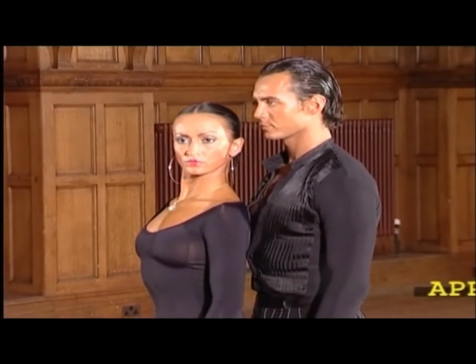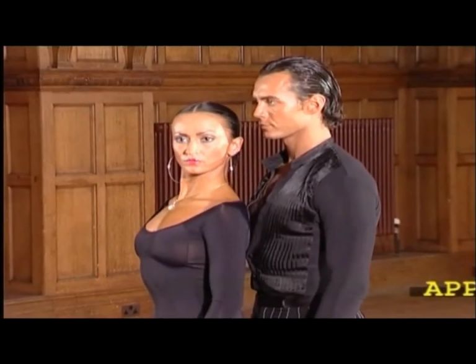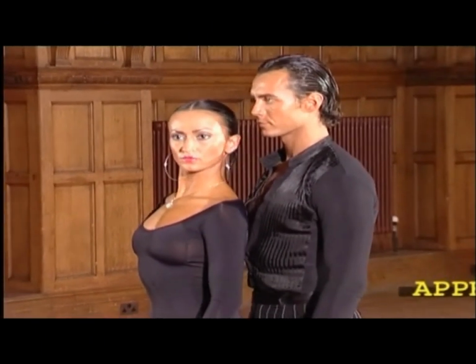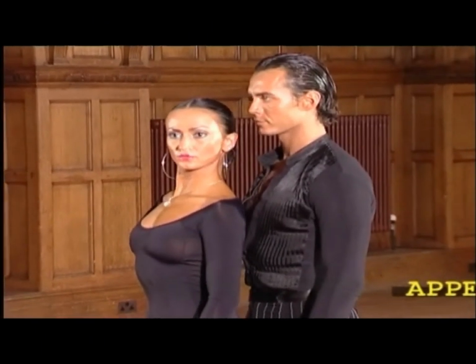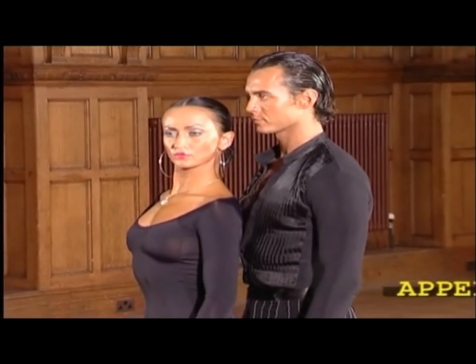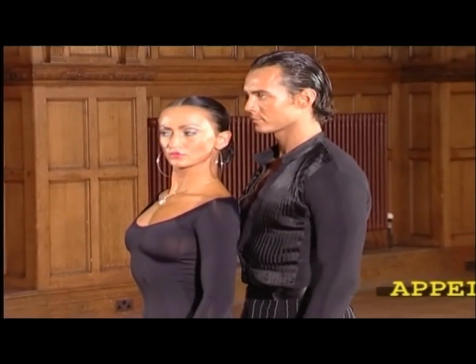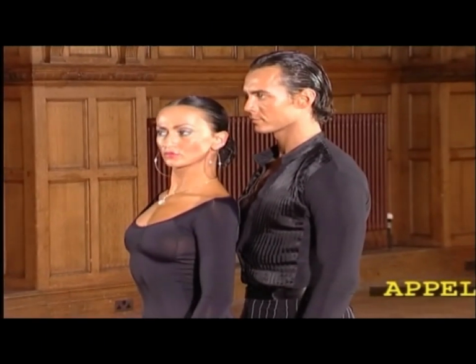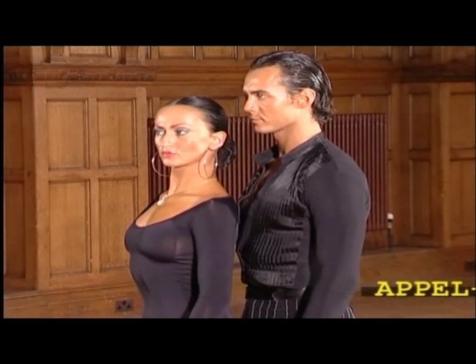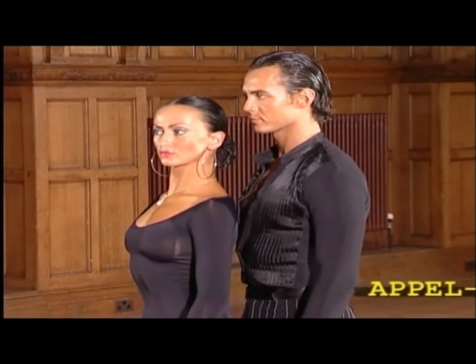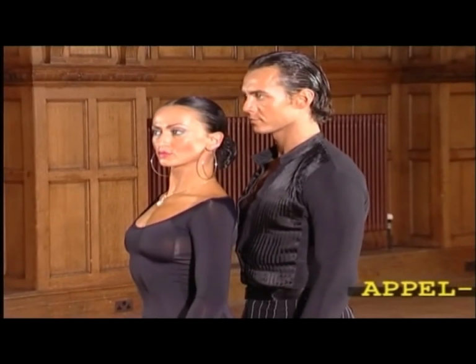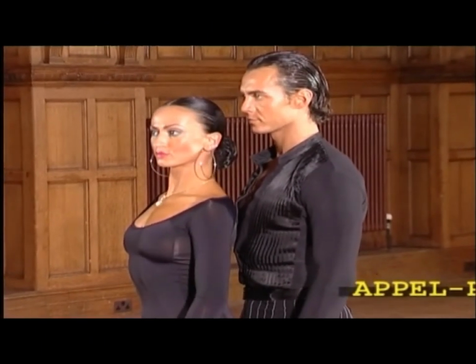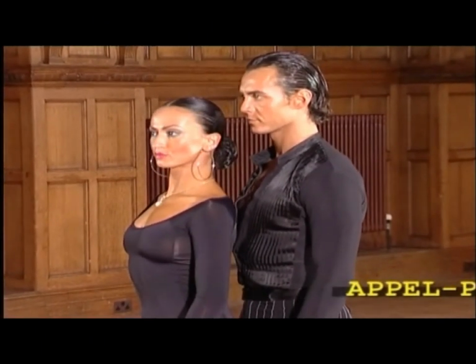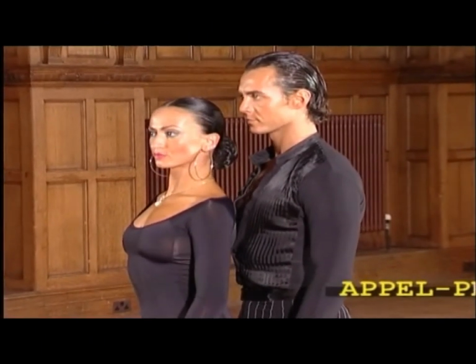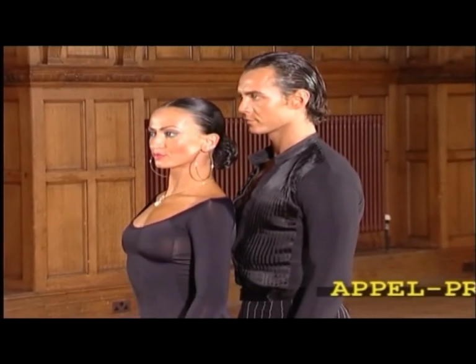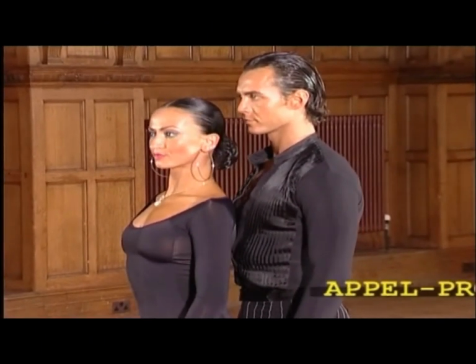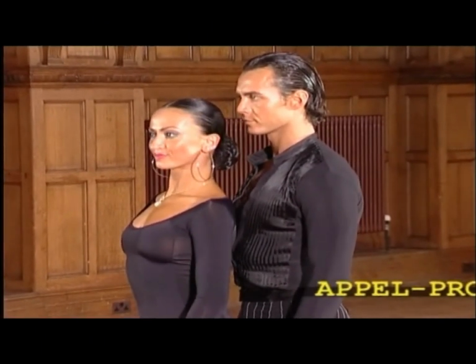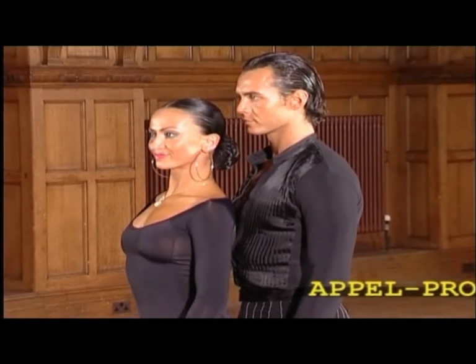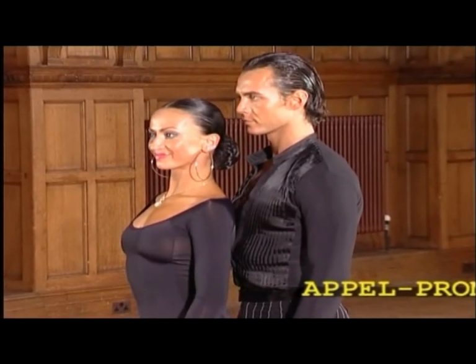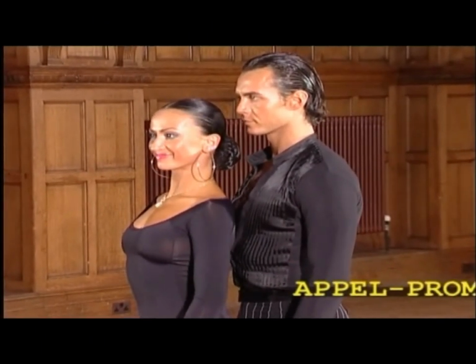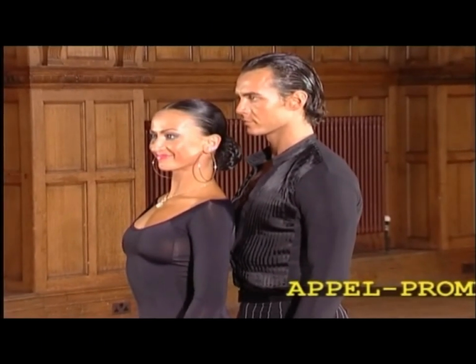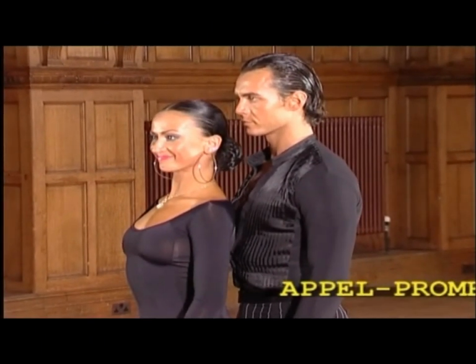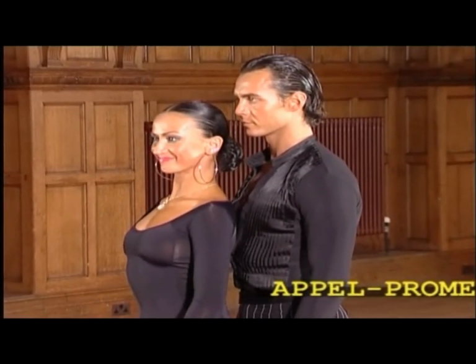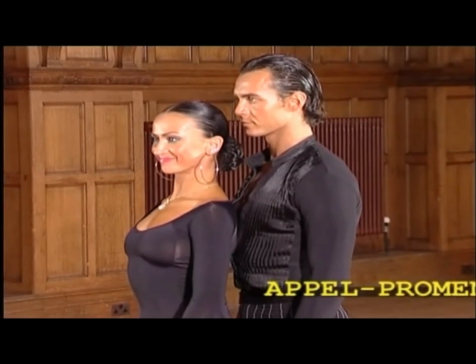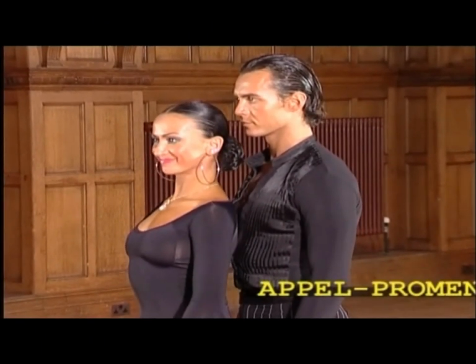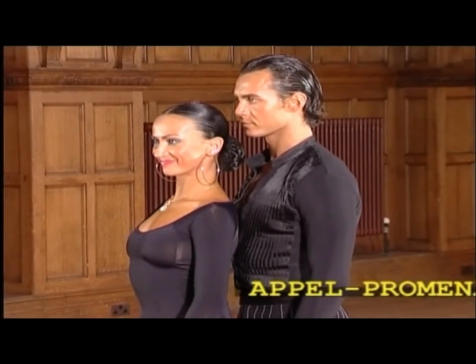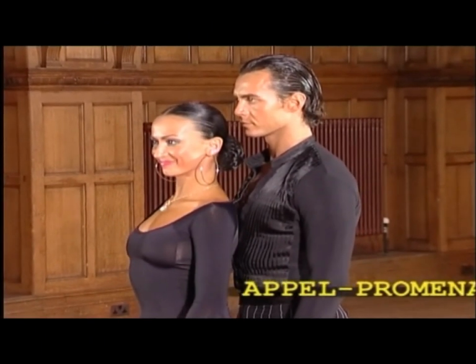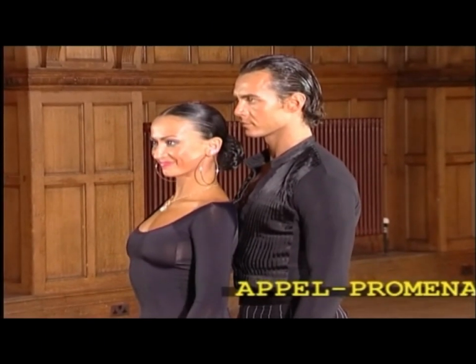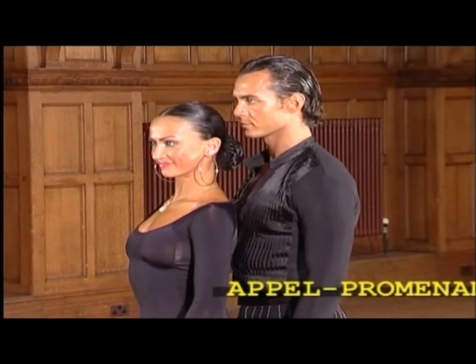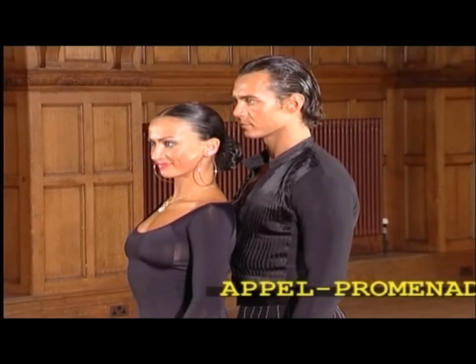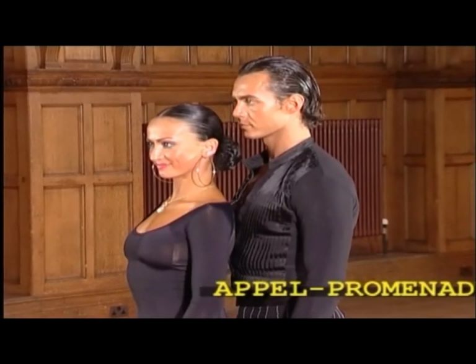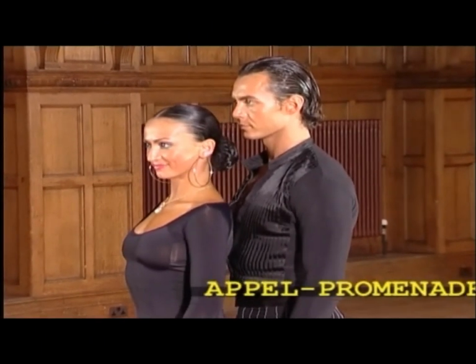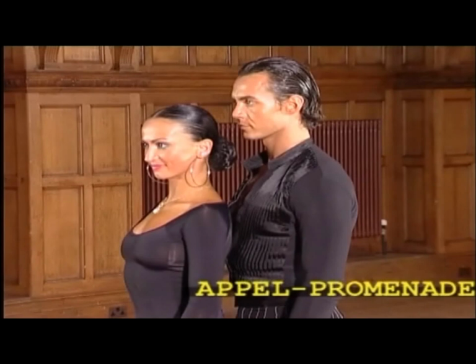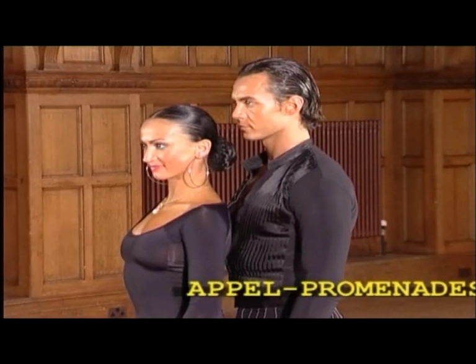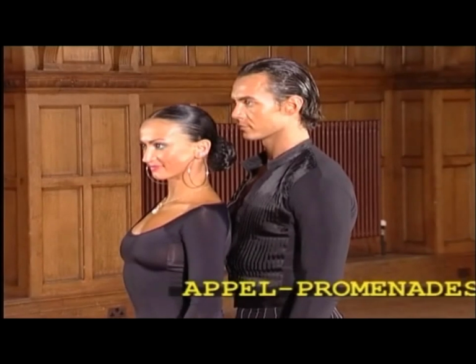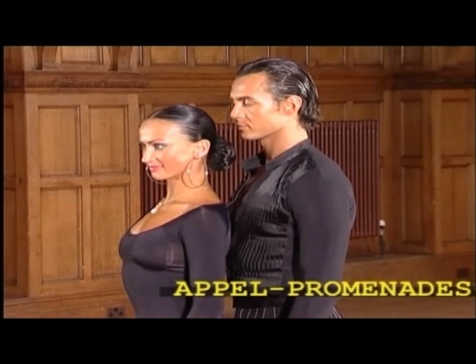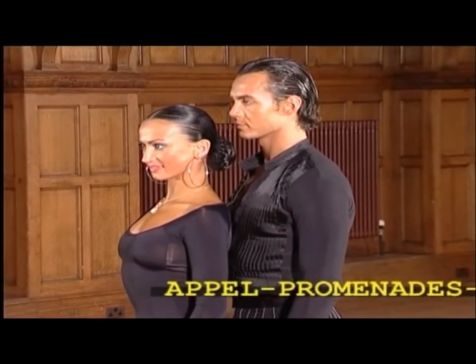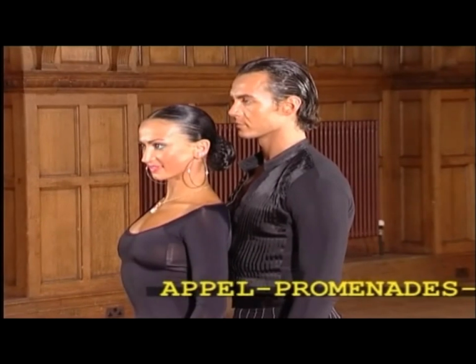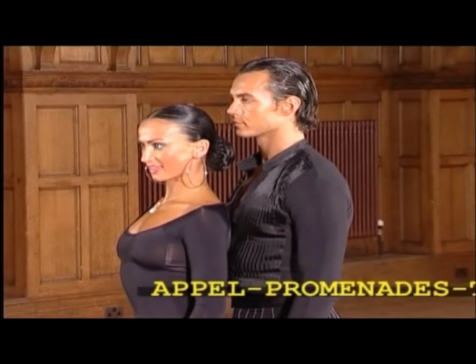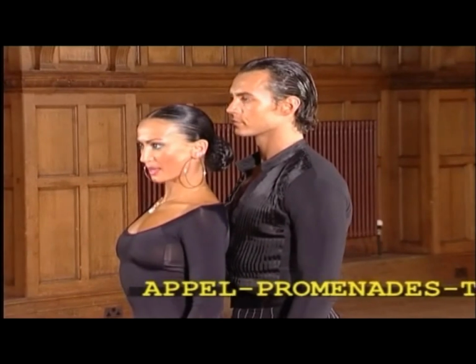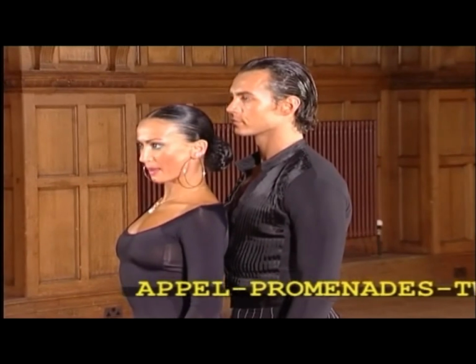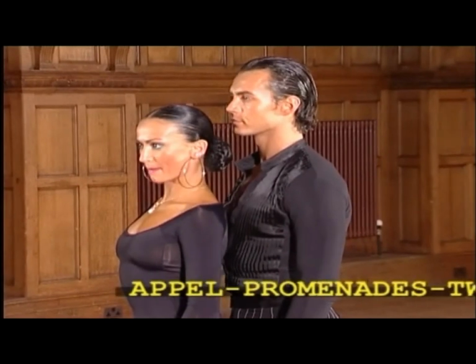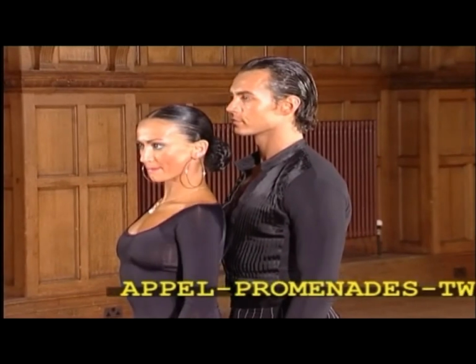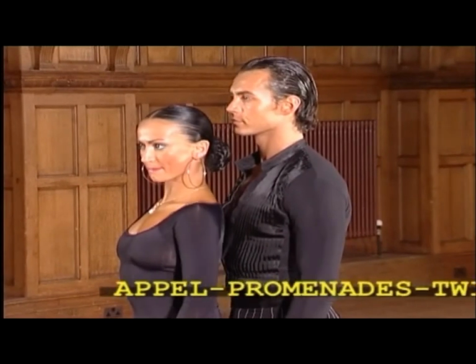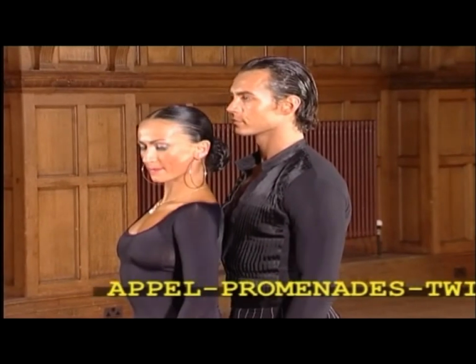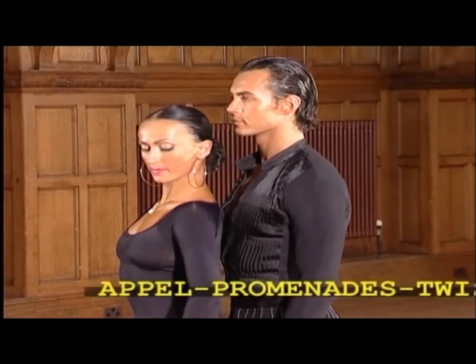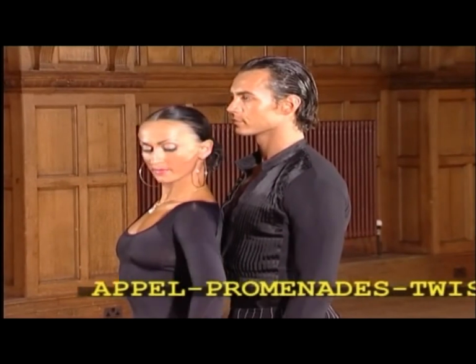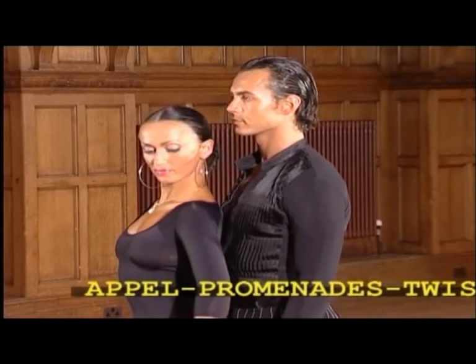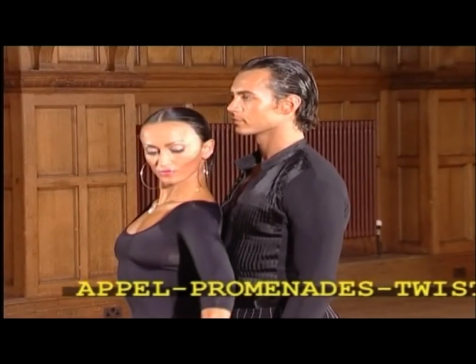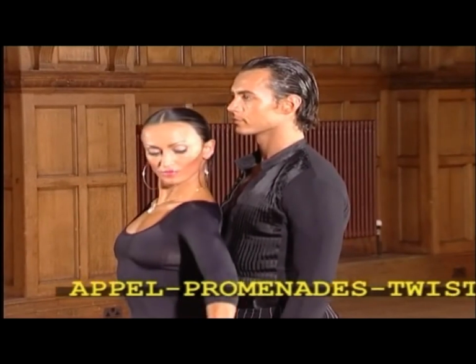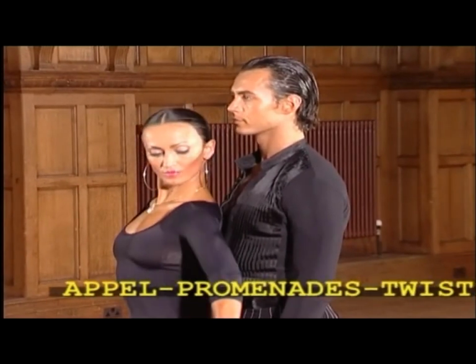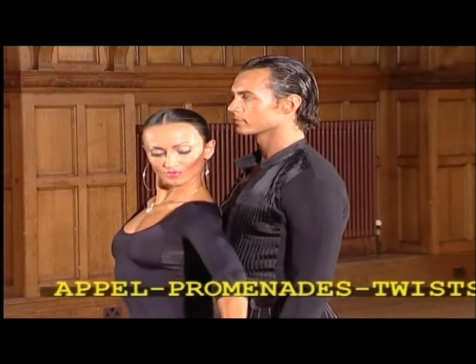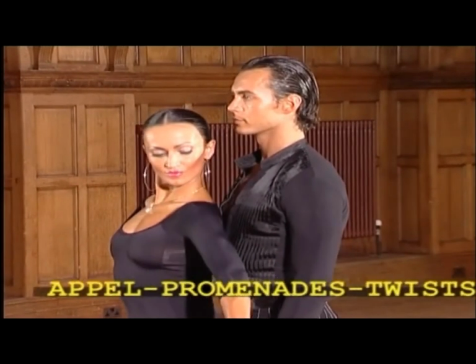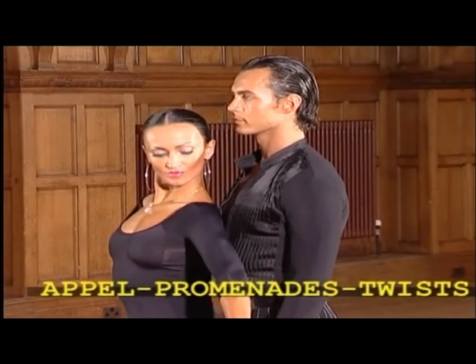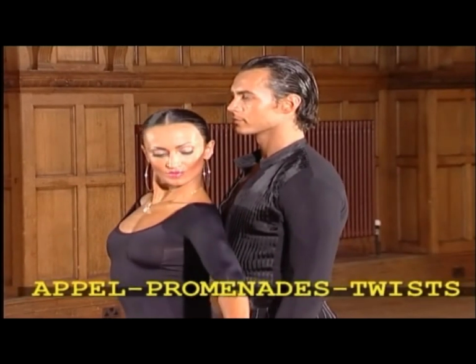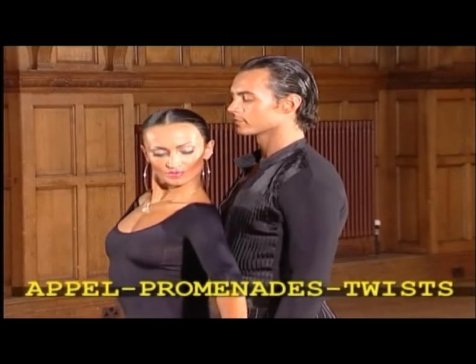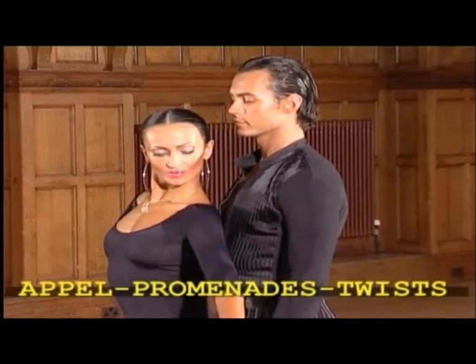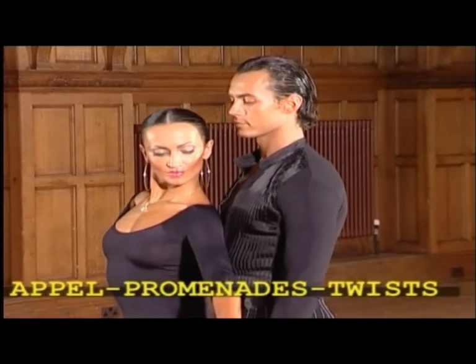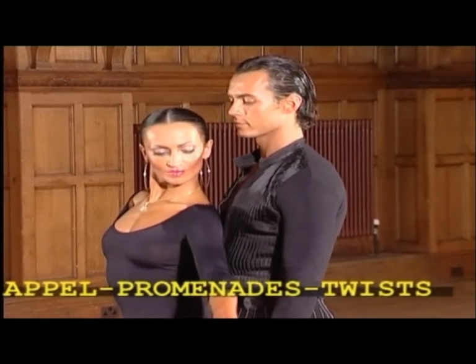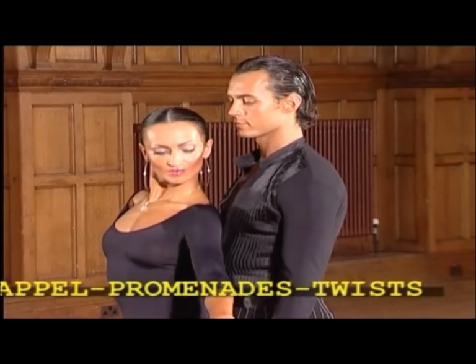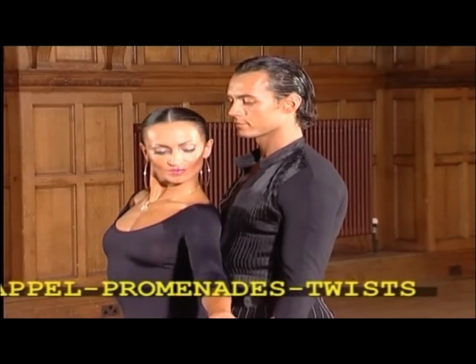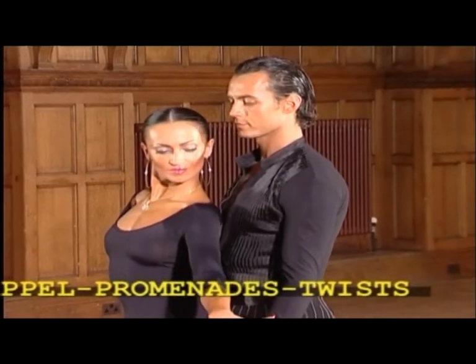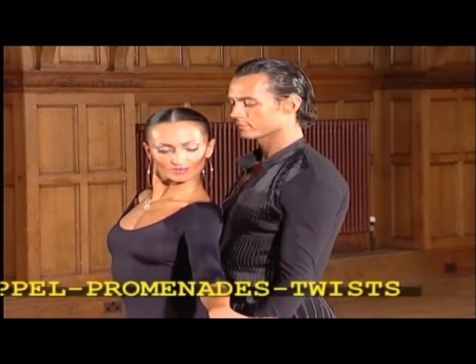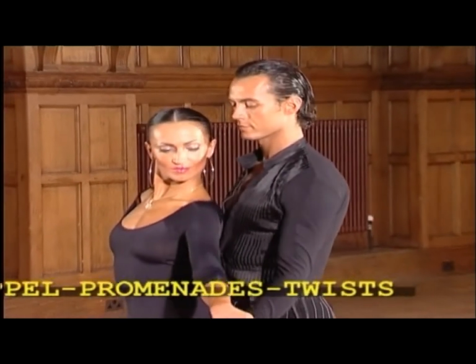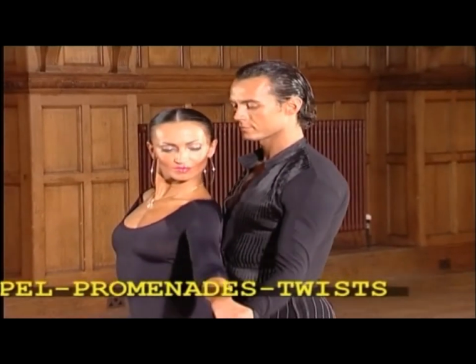In the Paso Doble we use the very important appell into promenade and counter promenade runs.